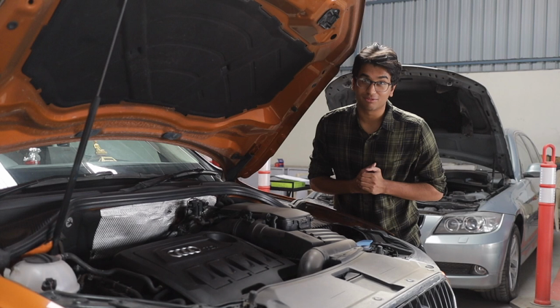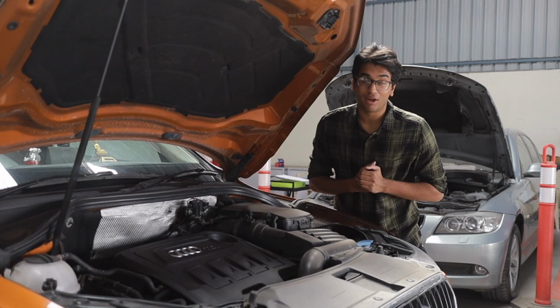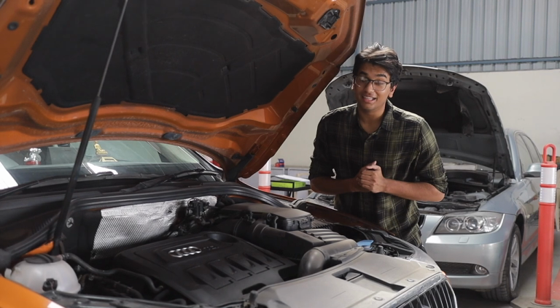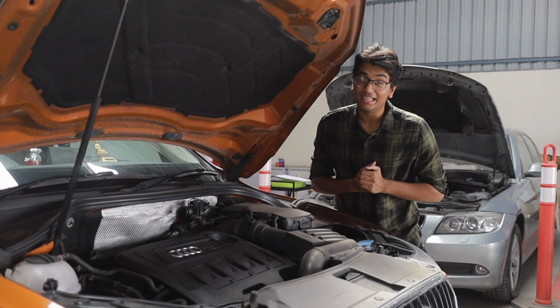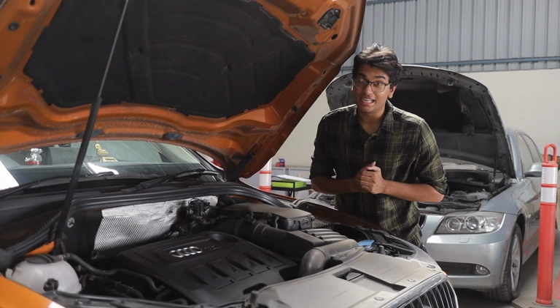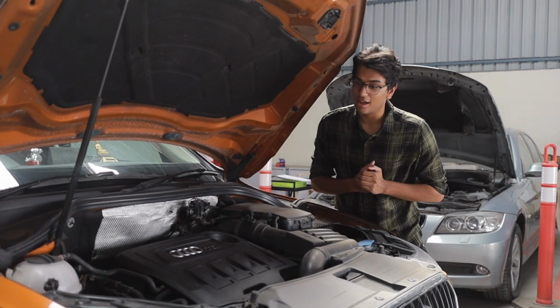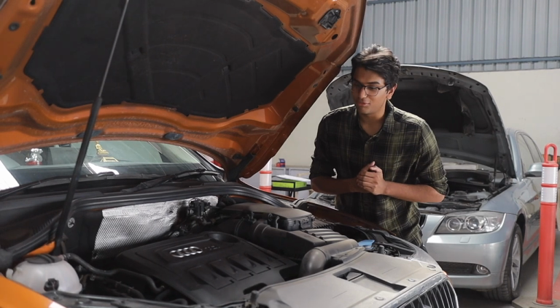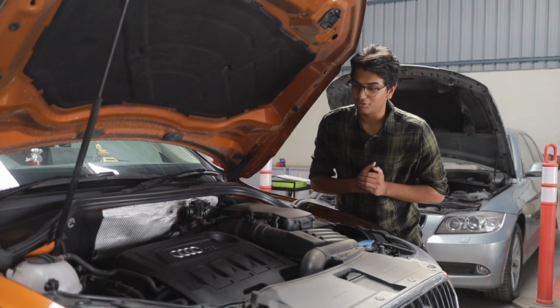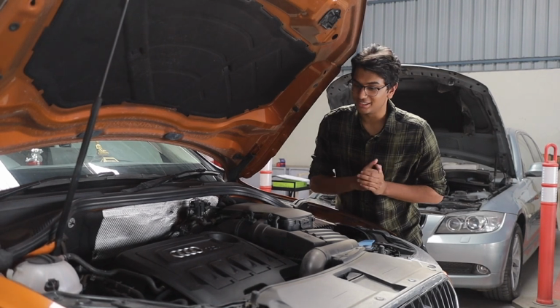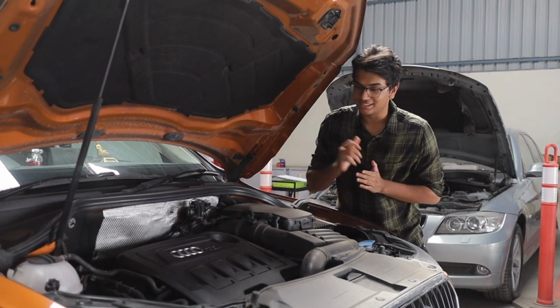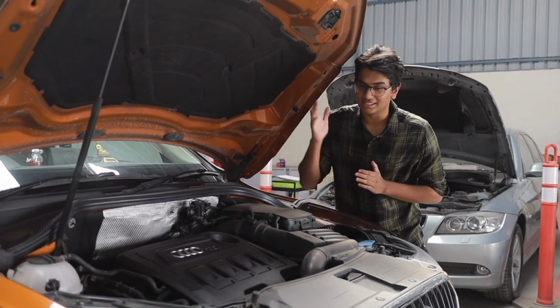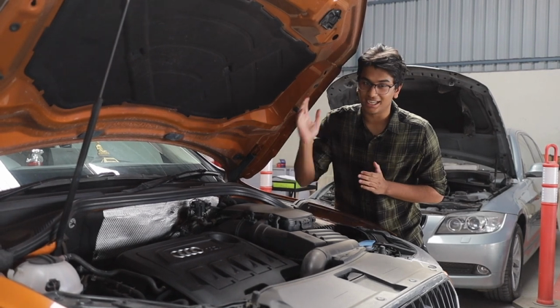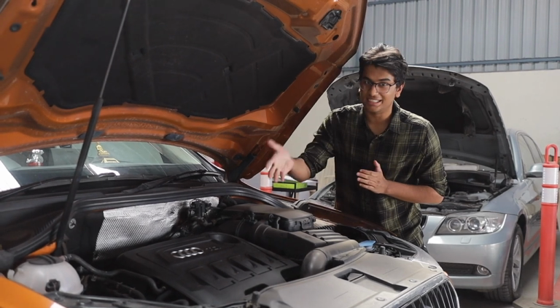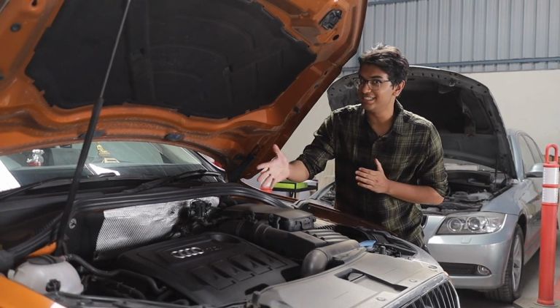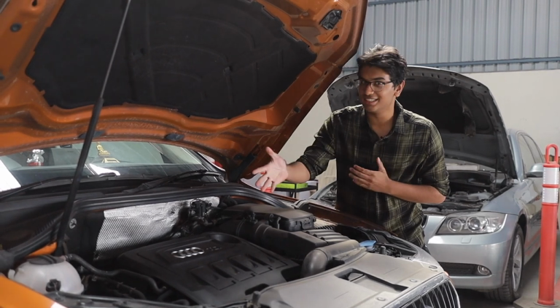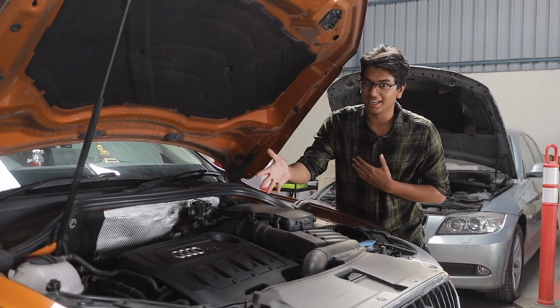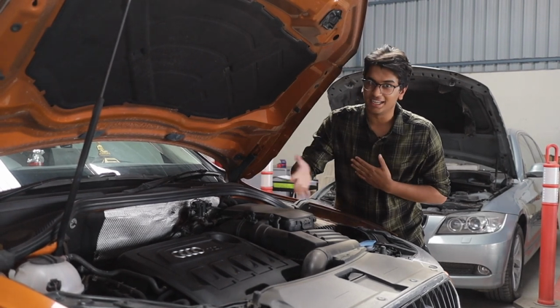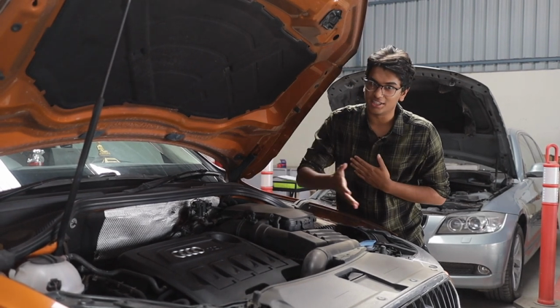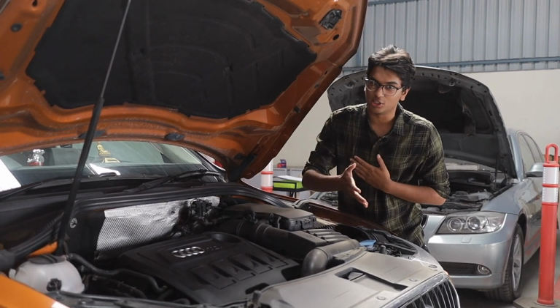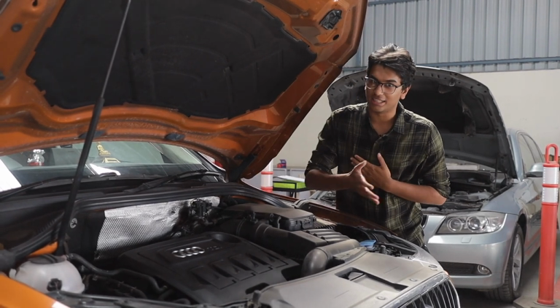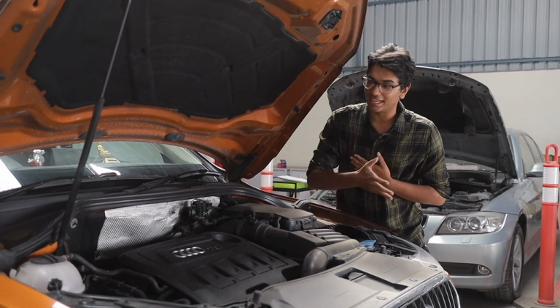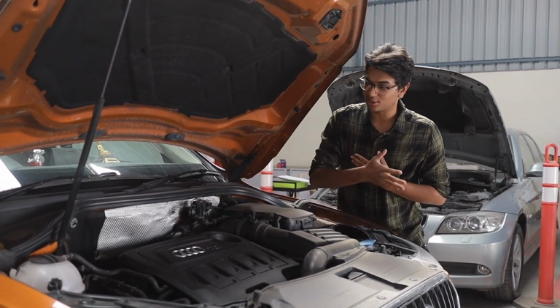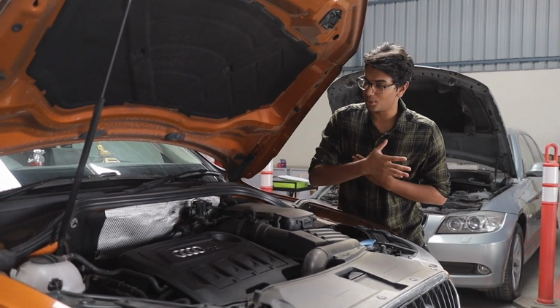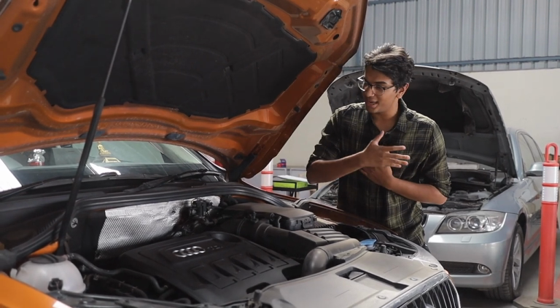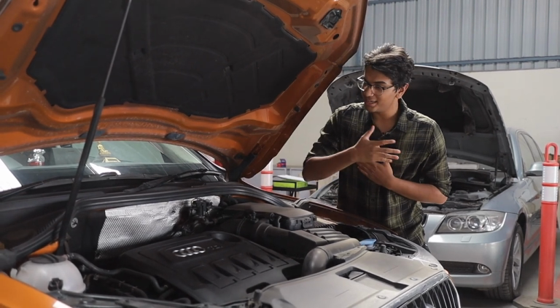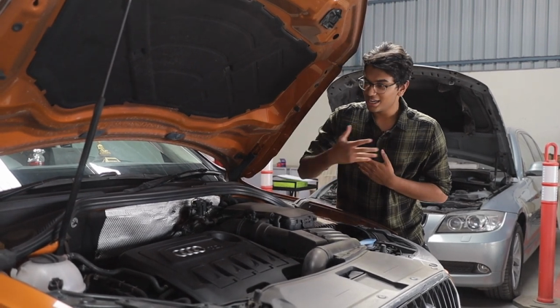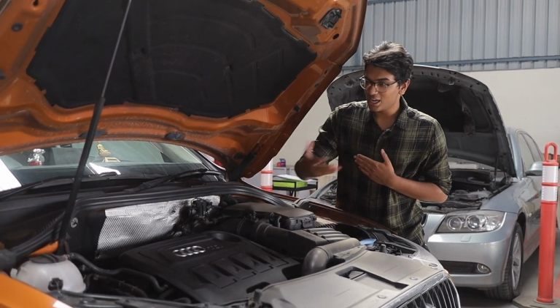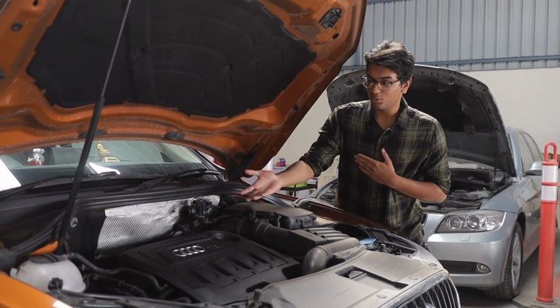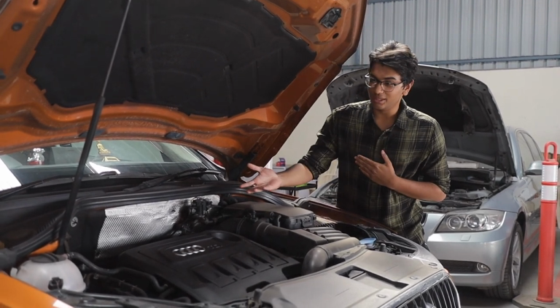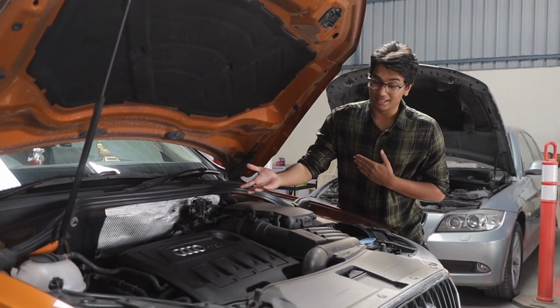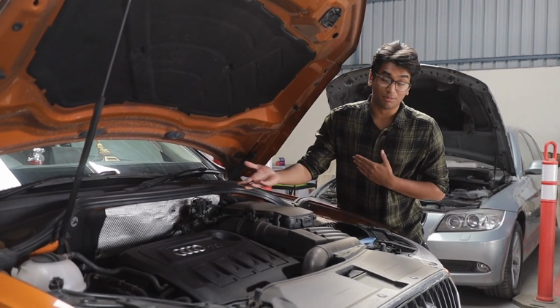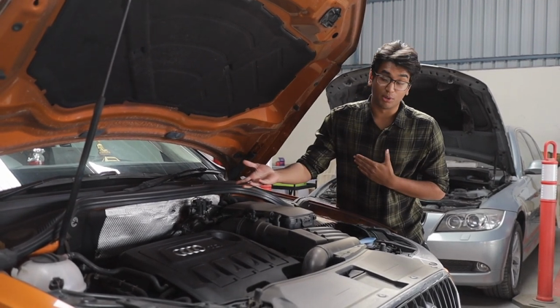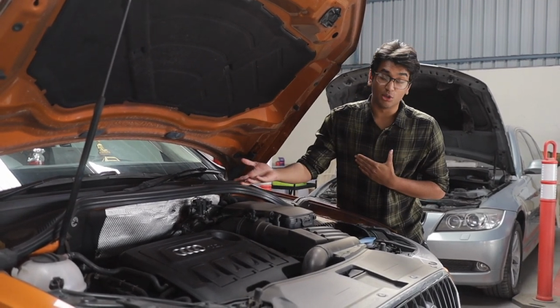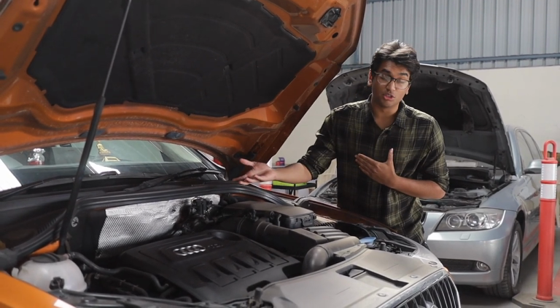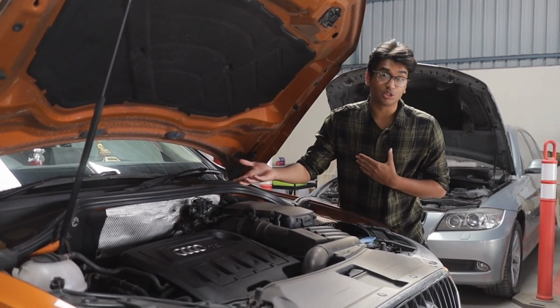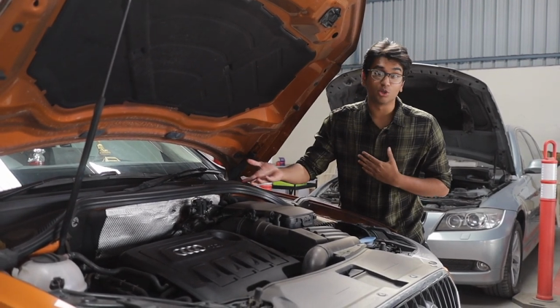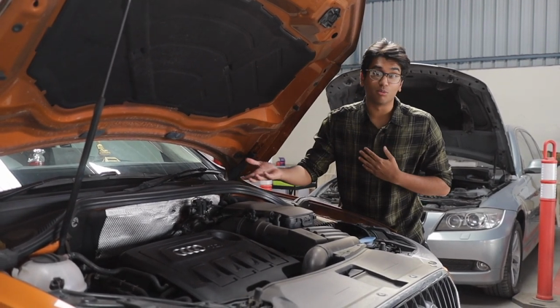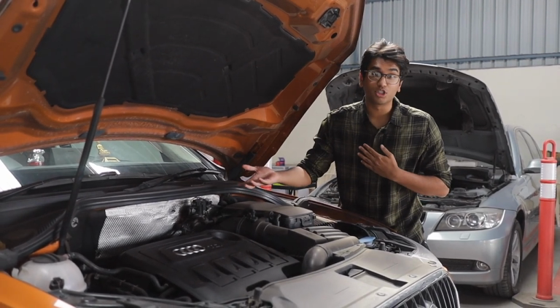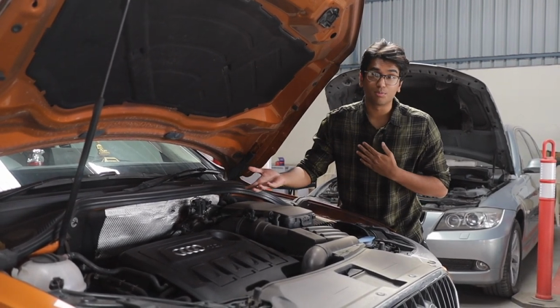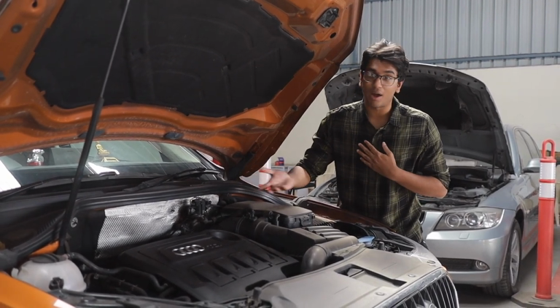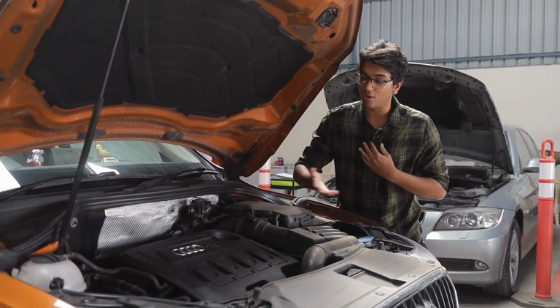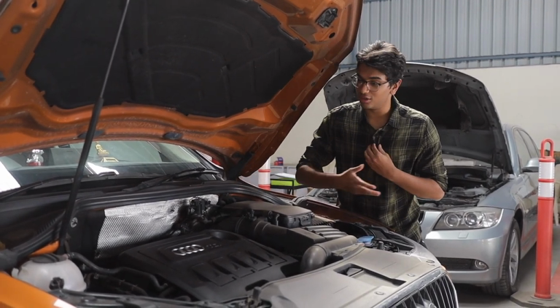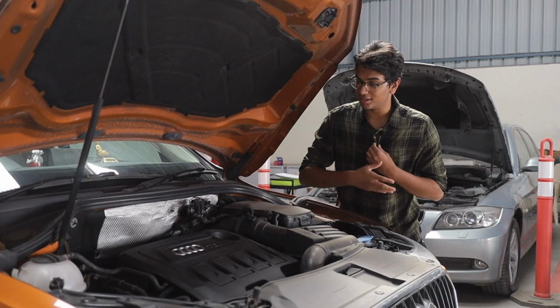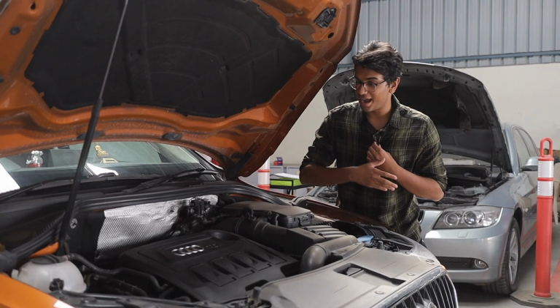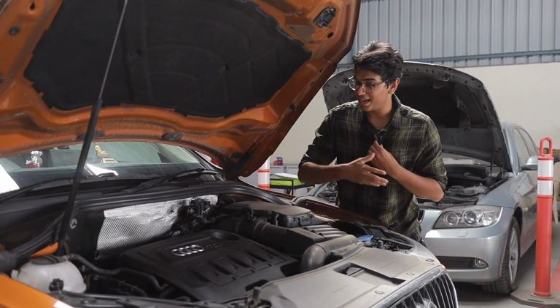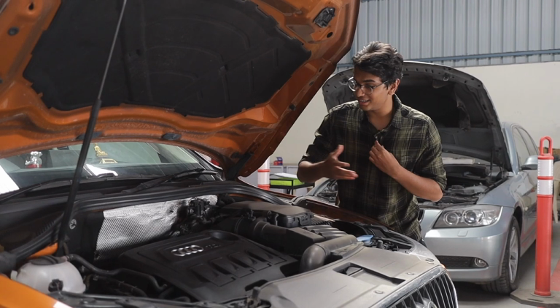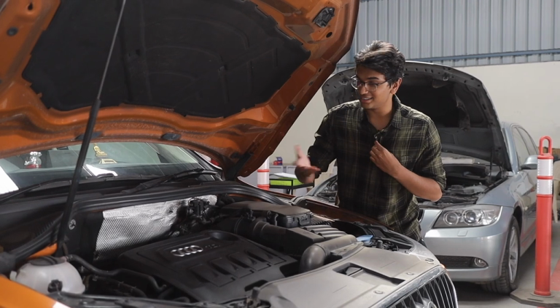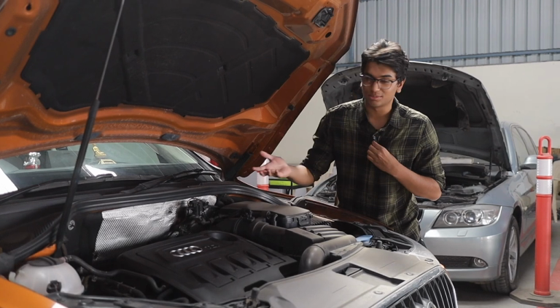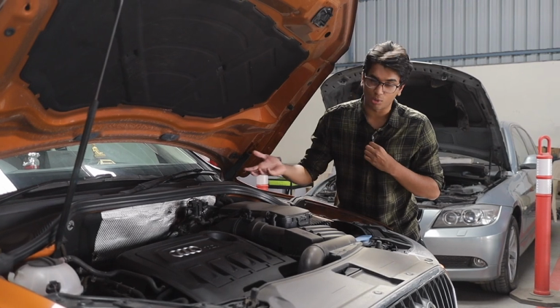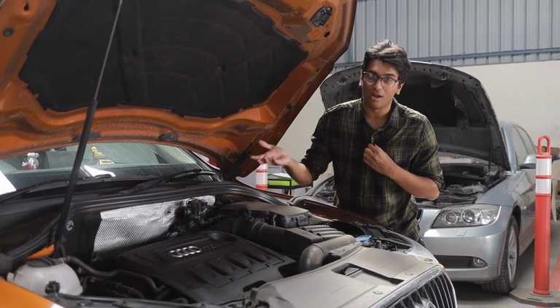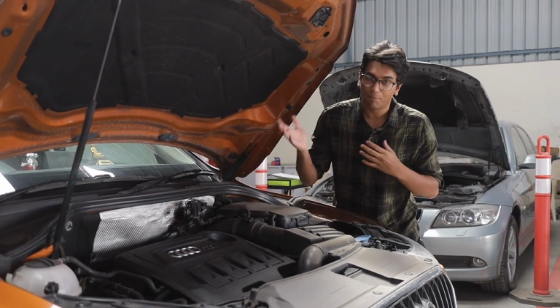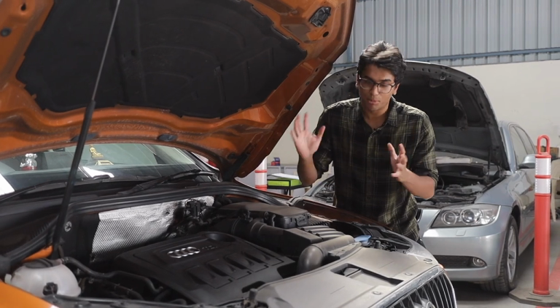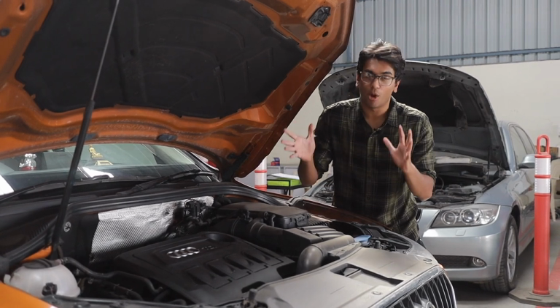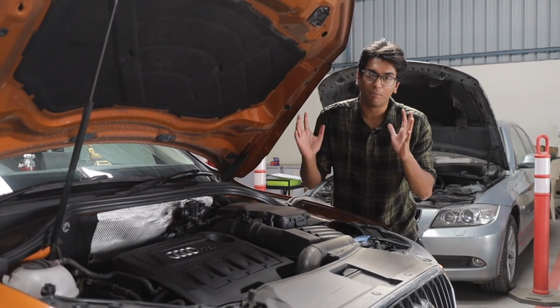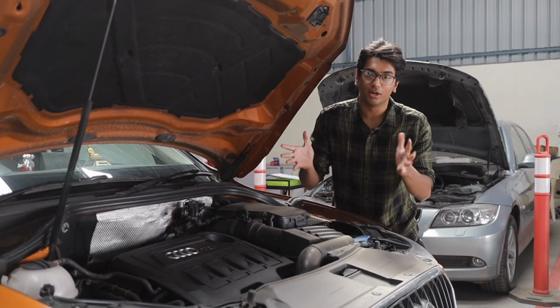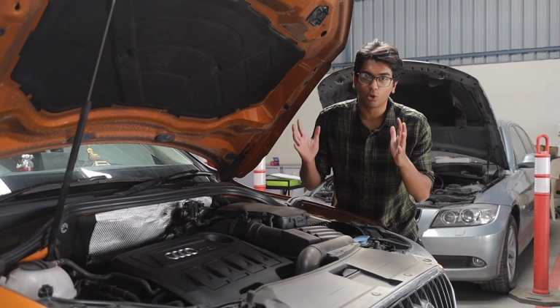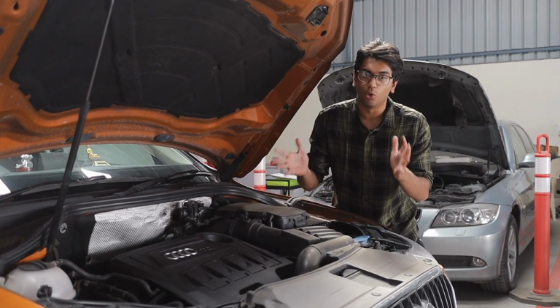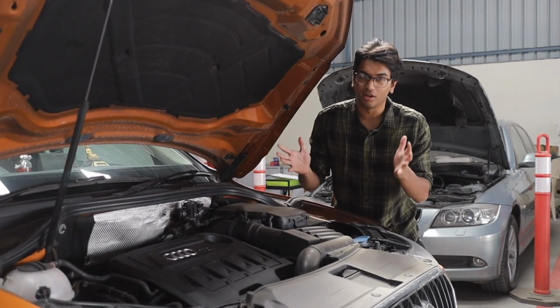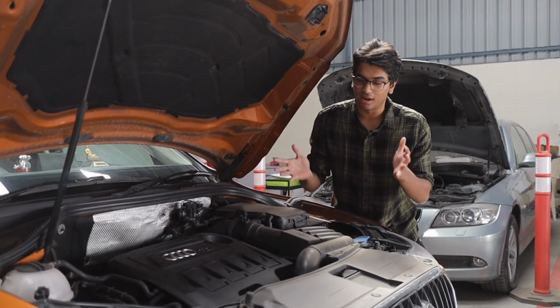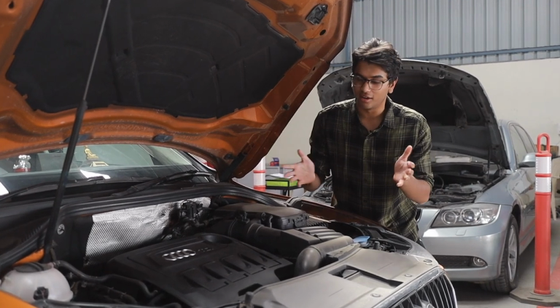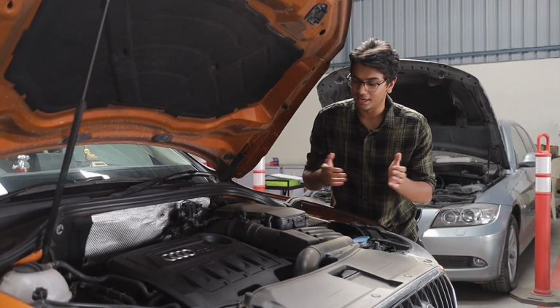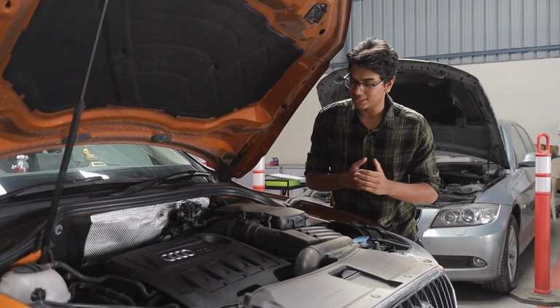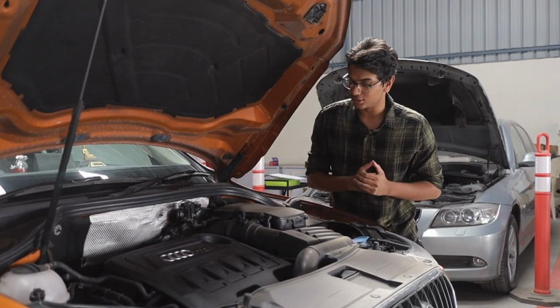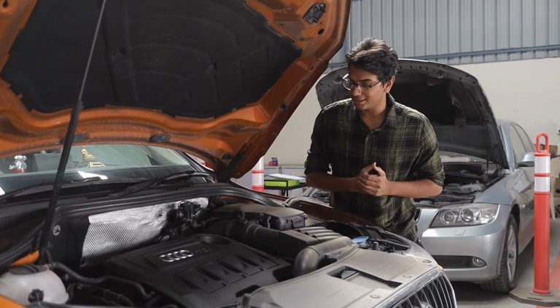Funnily enough, this is a dieselgate engine. That's why it produces so much power and it's a proper cold runner engine.